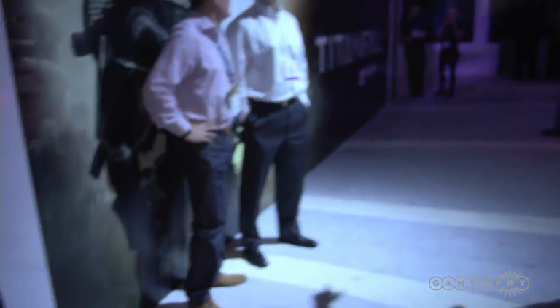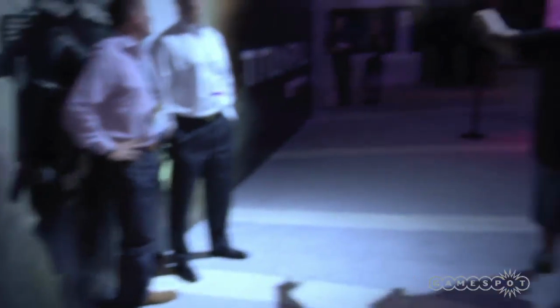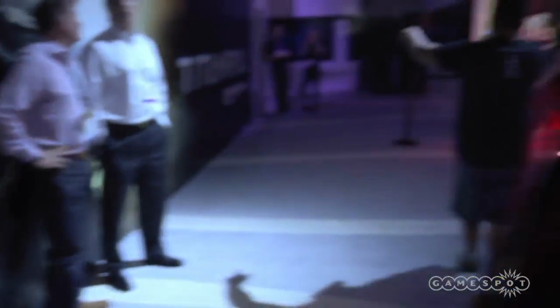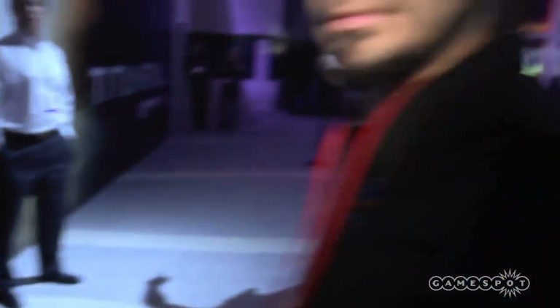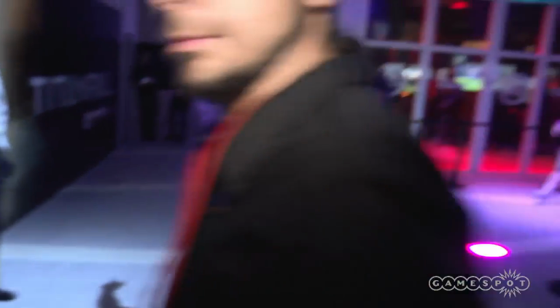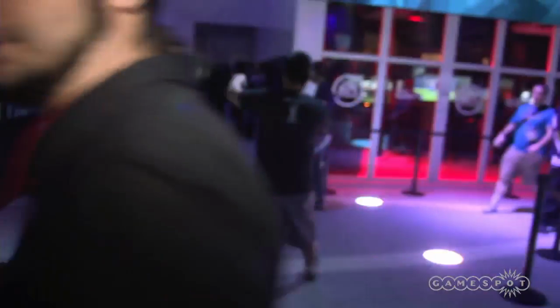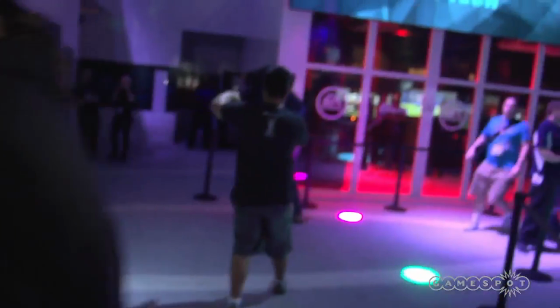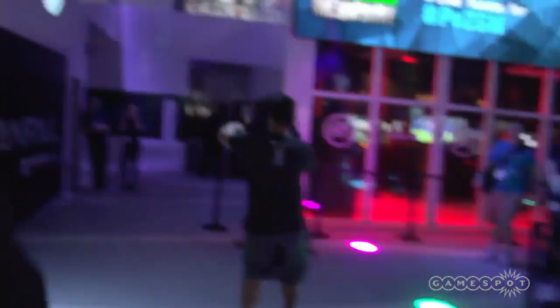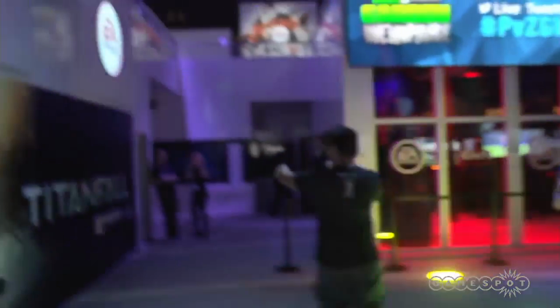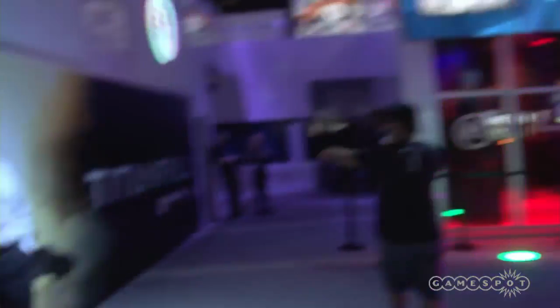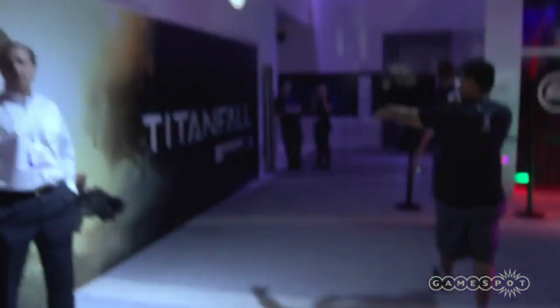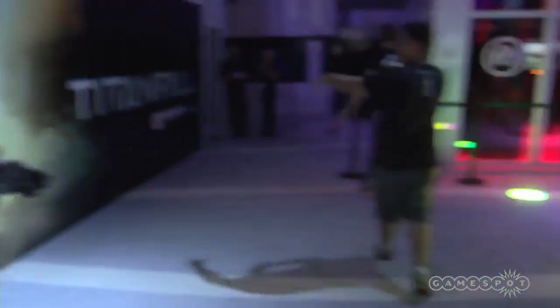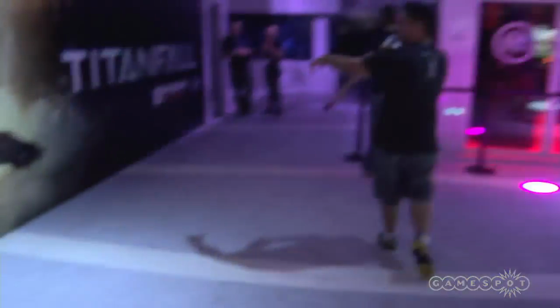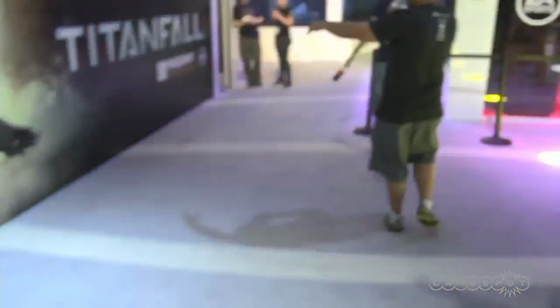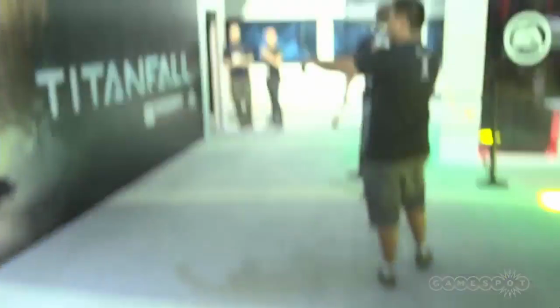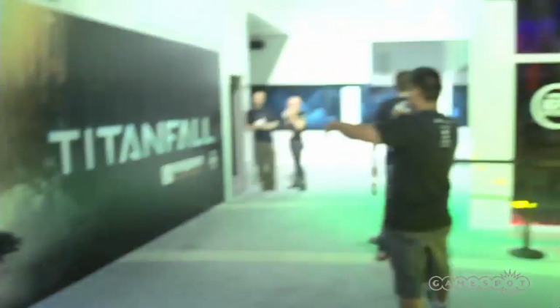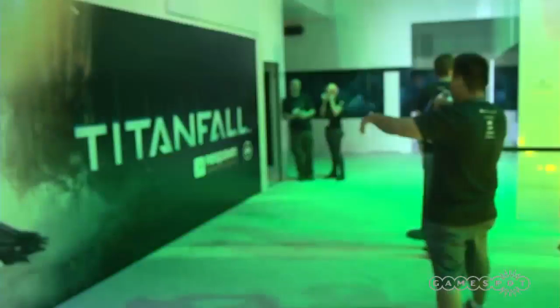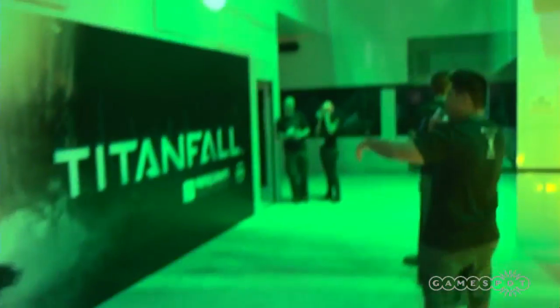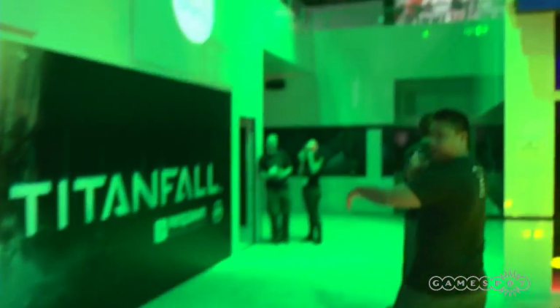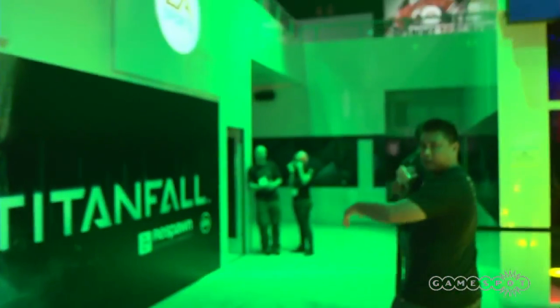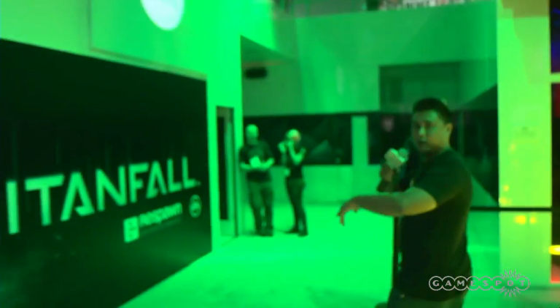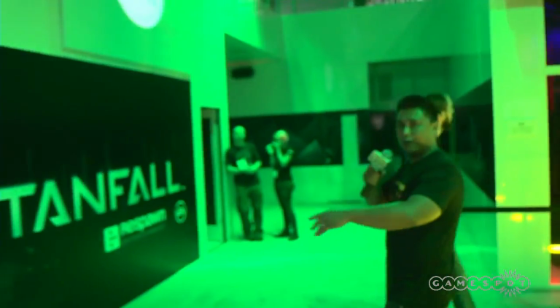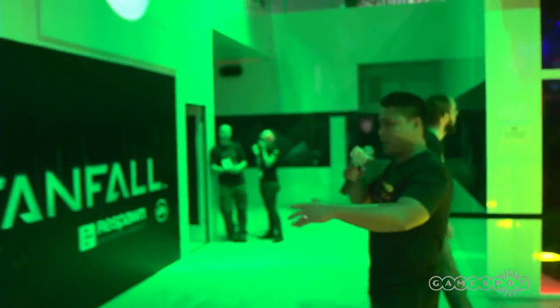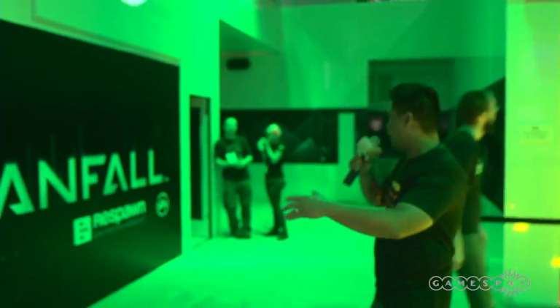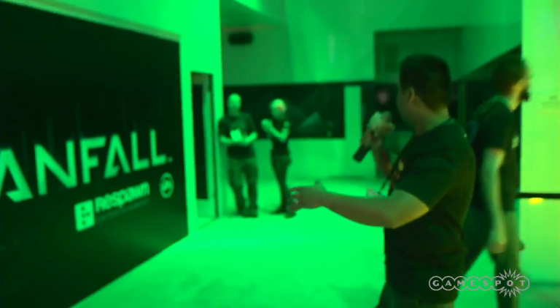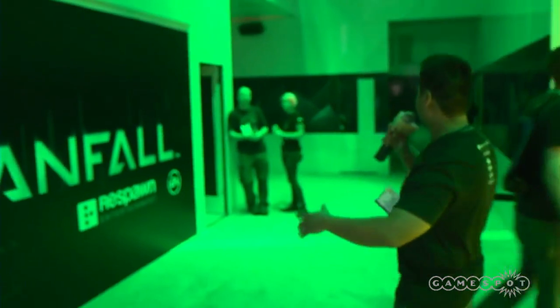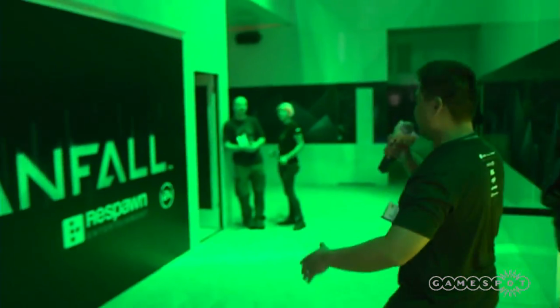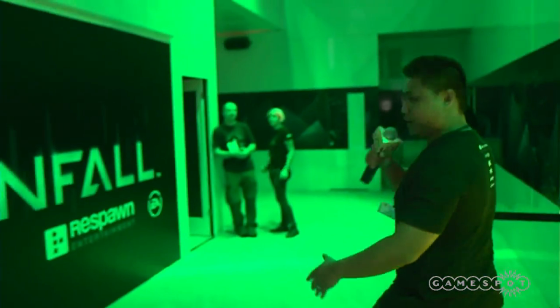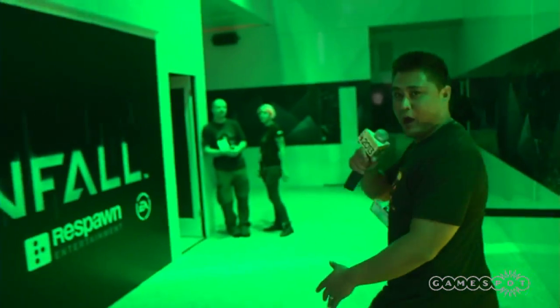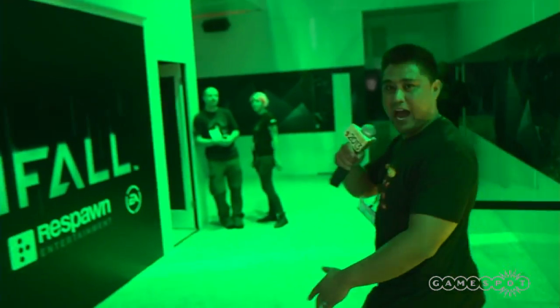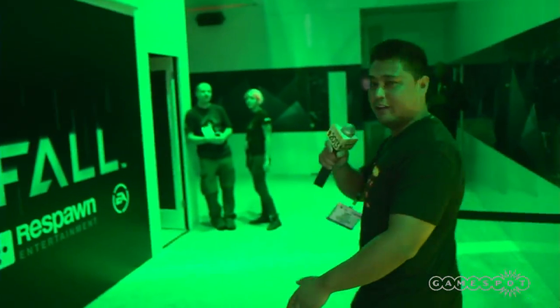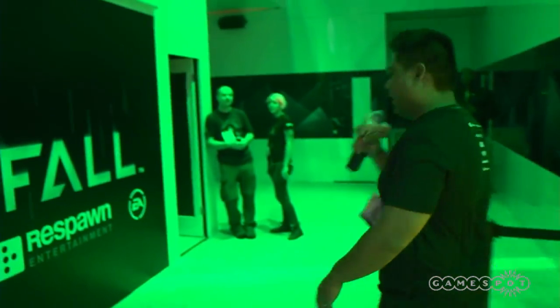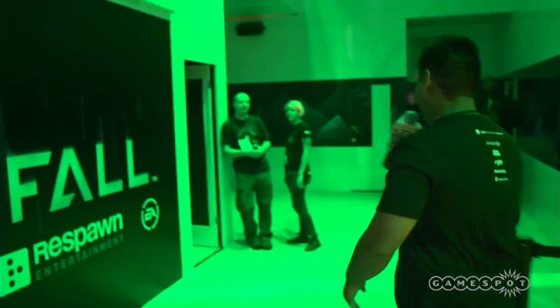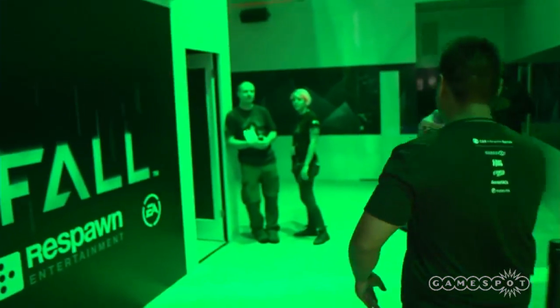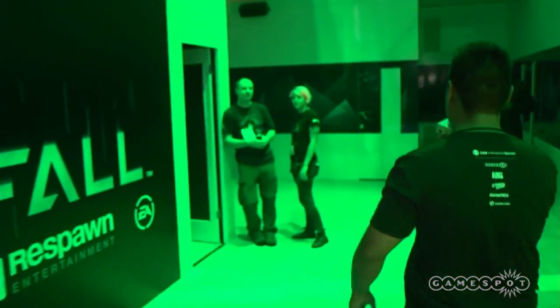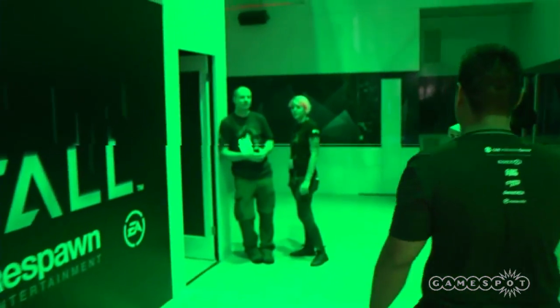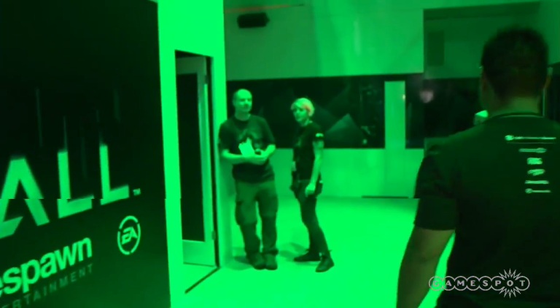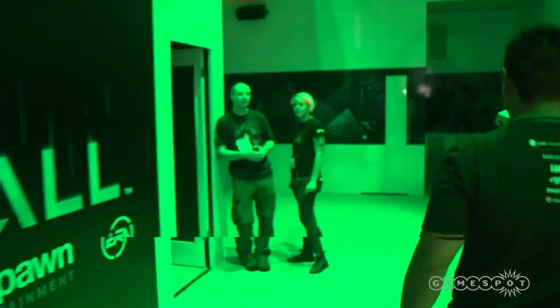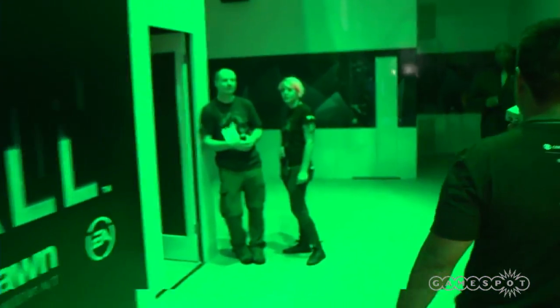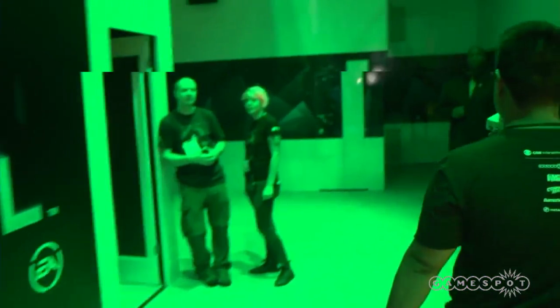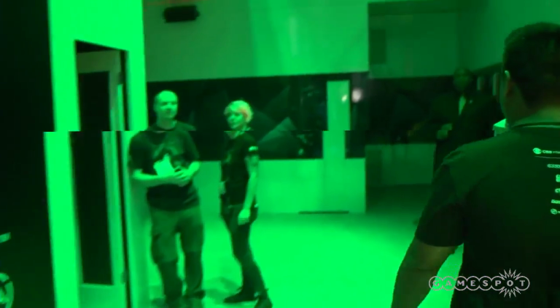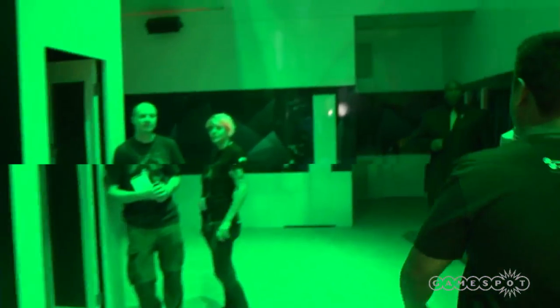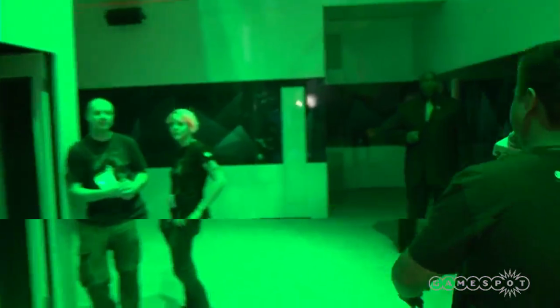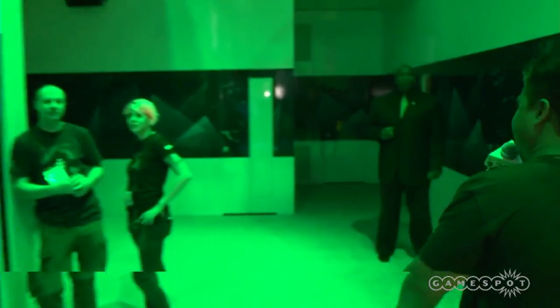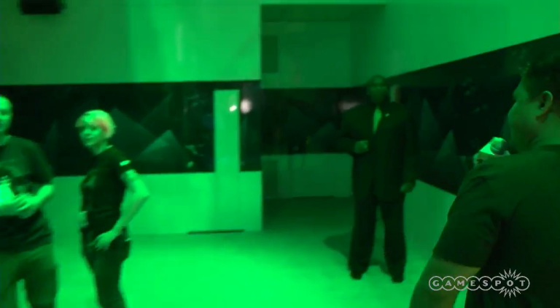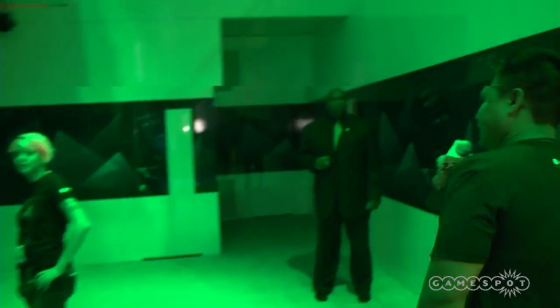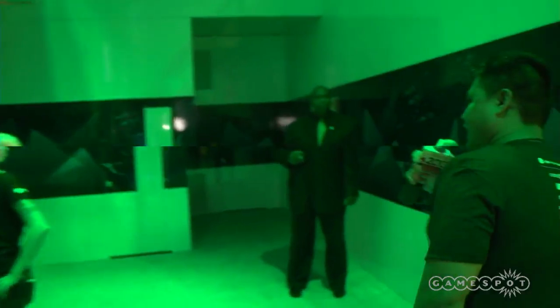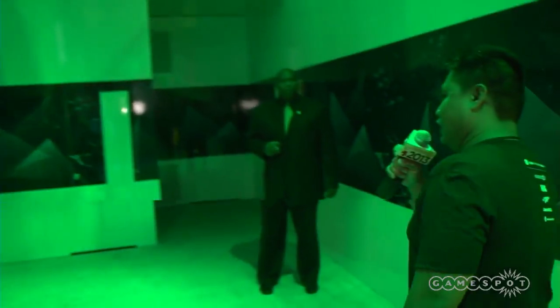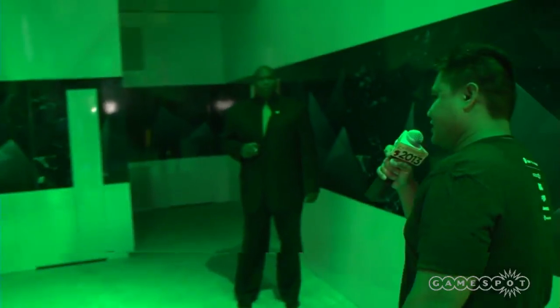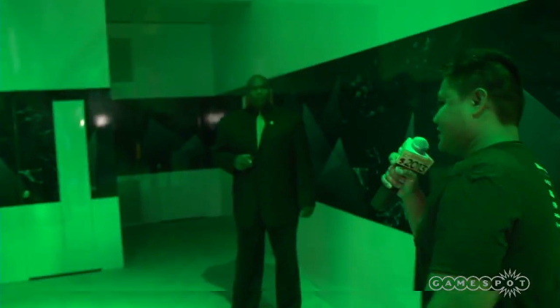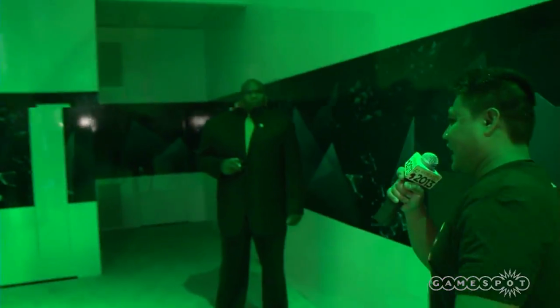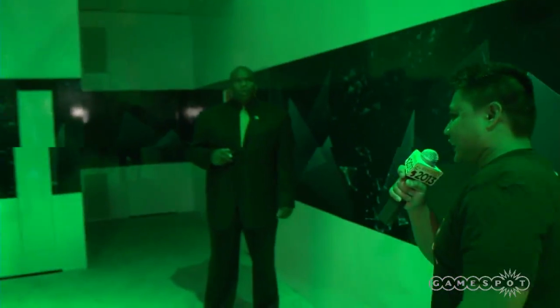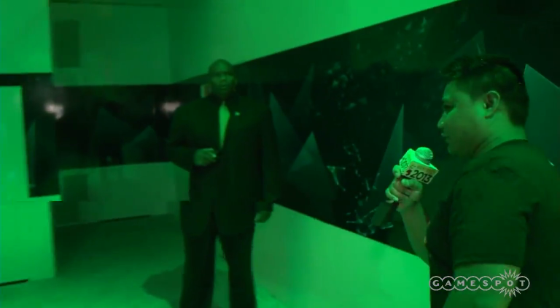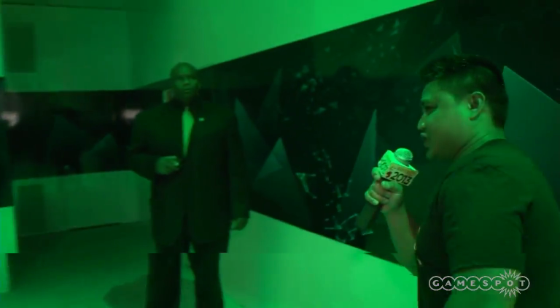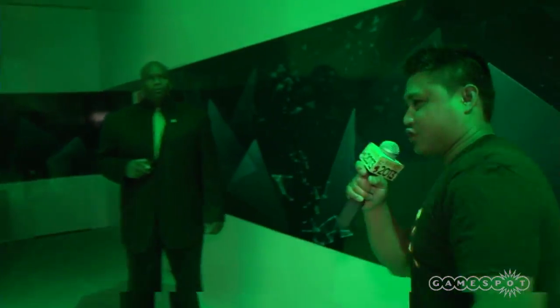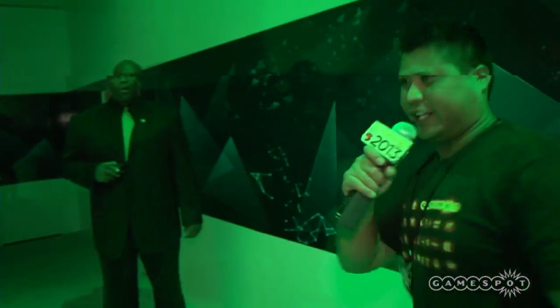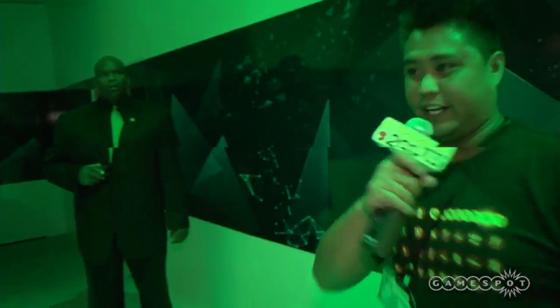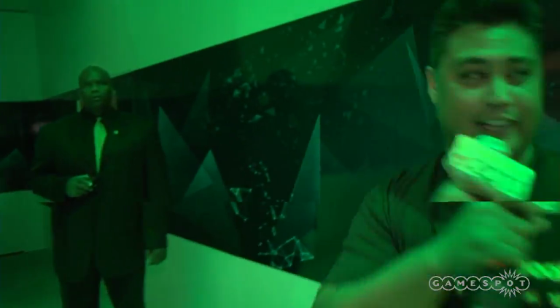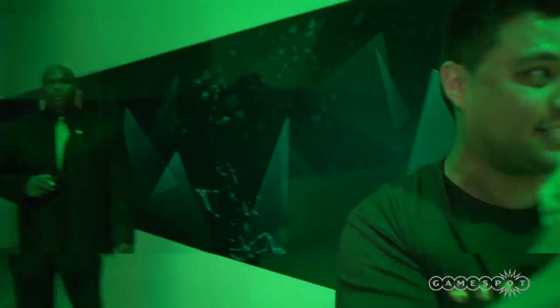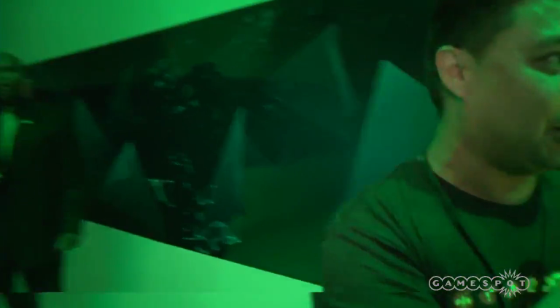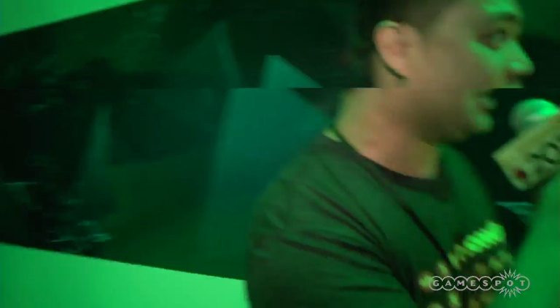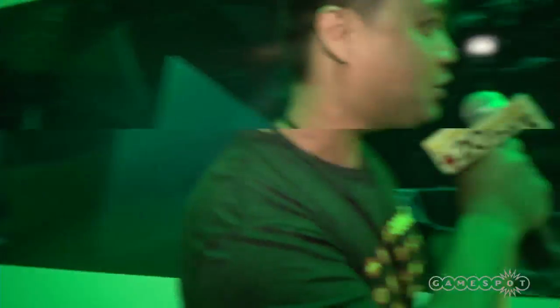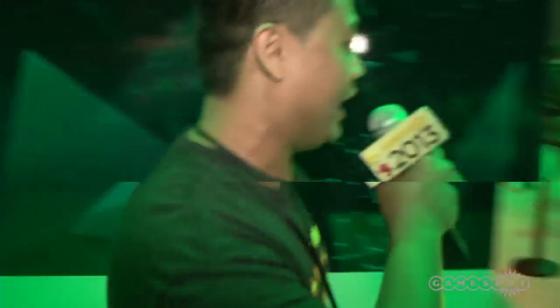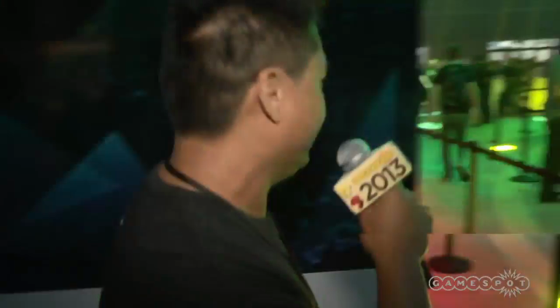So we come around here, they got Titanfall. We're navigating through — oh, this area is like restricted. Let's go this way.